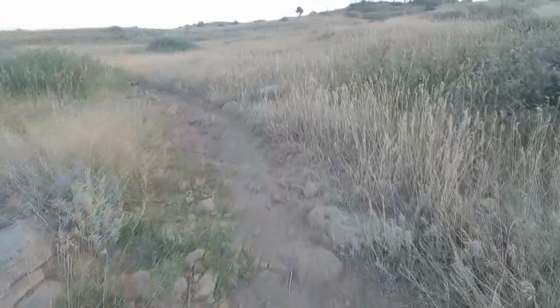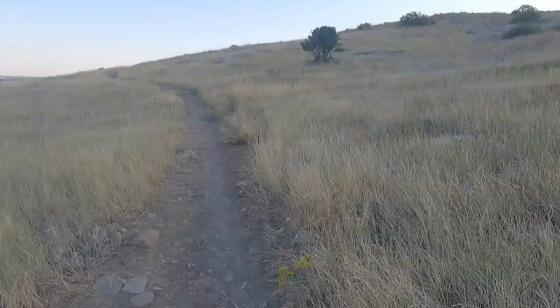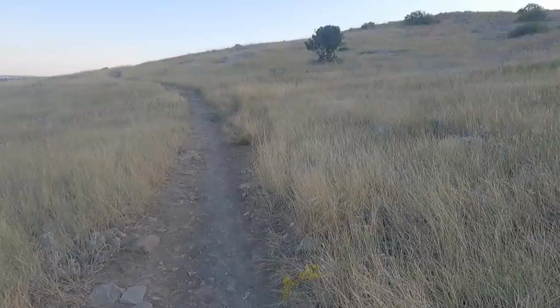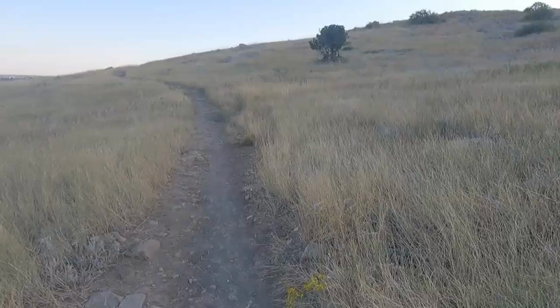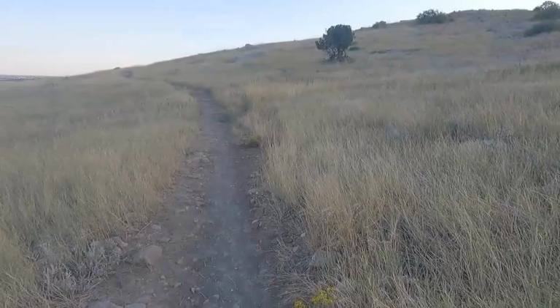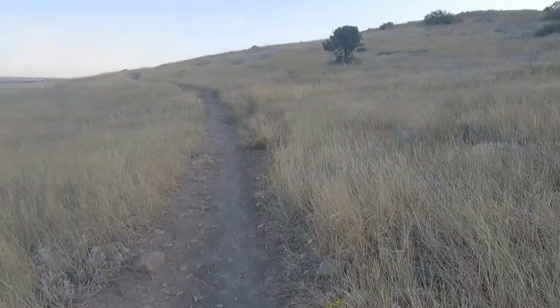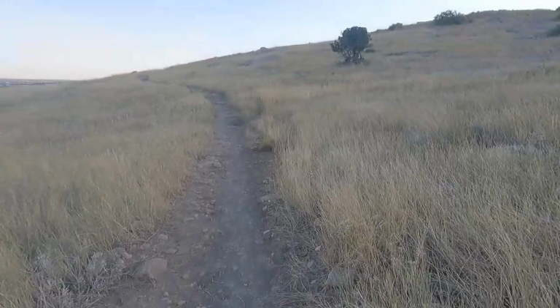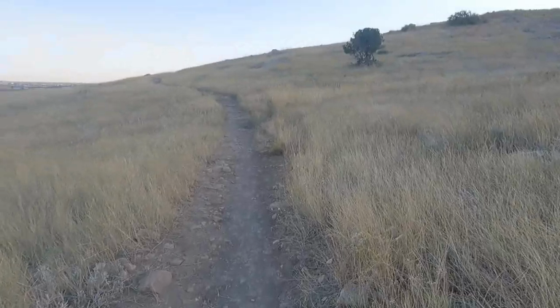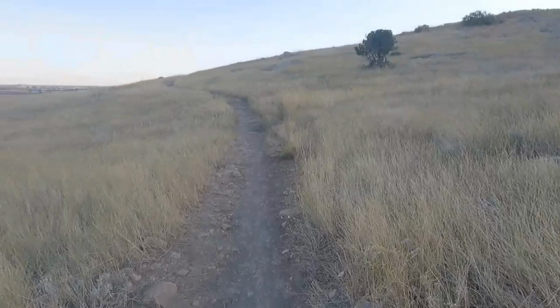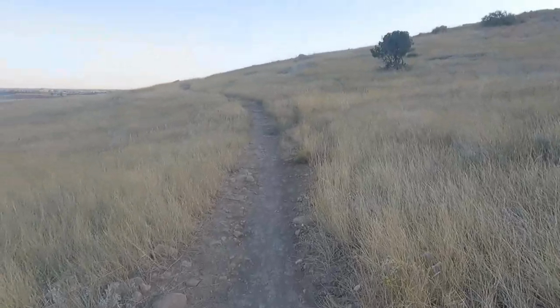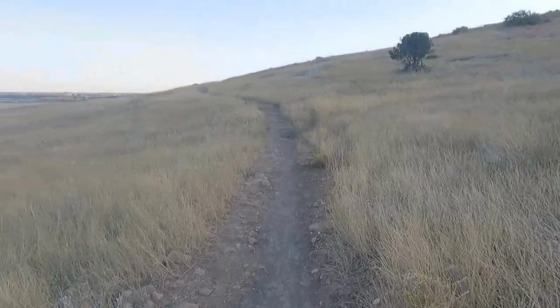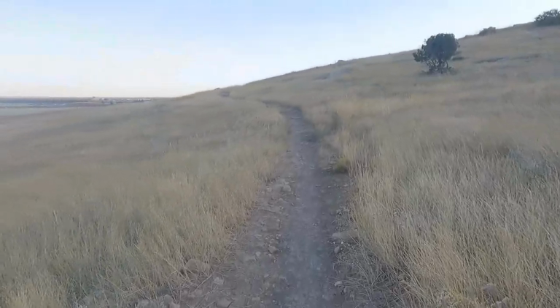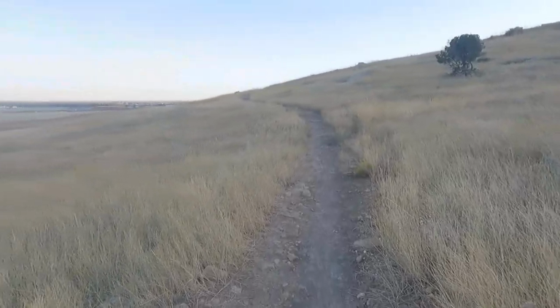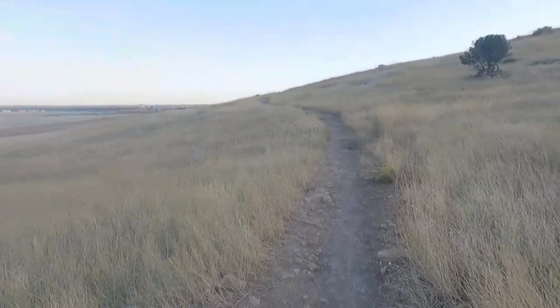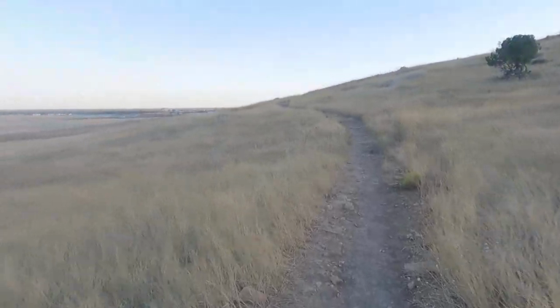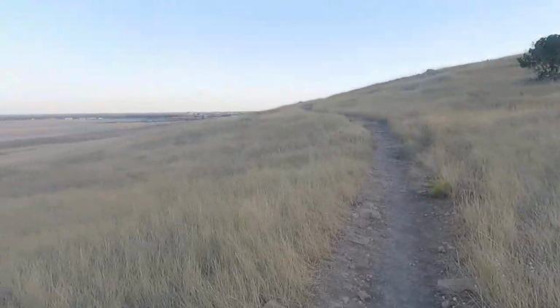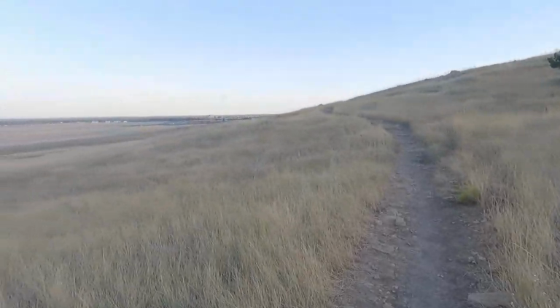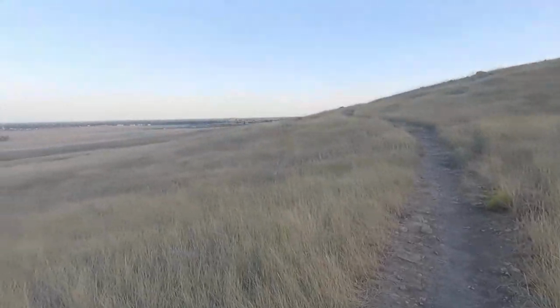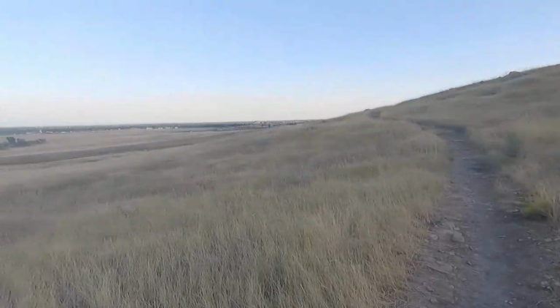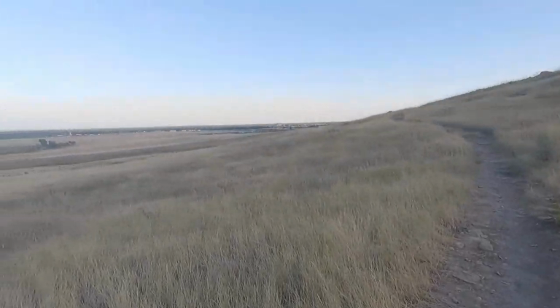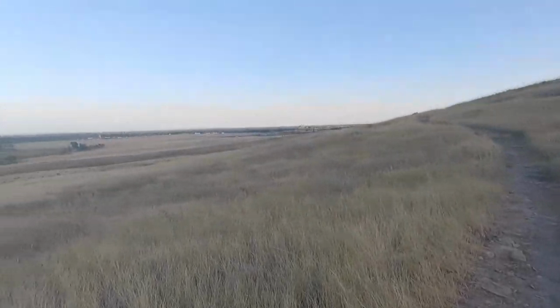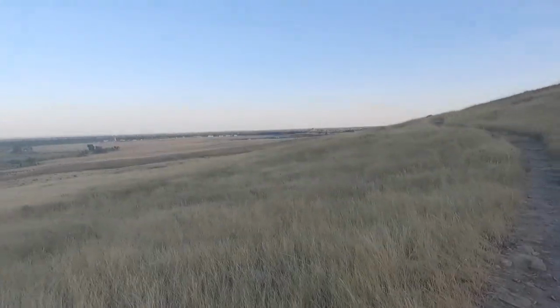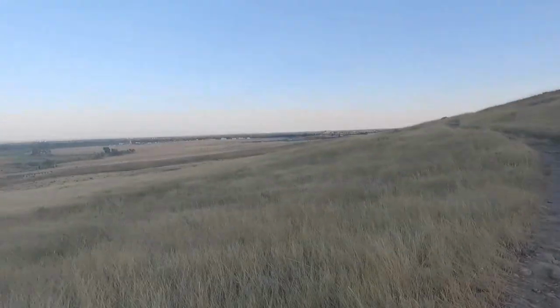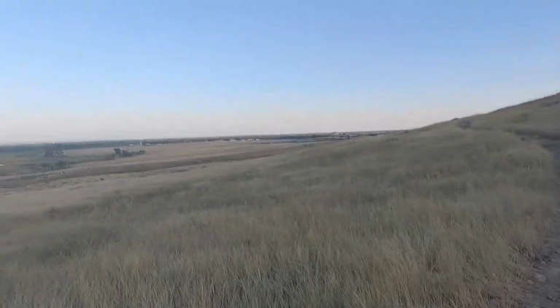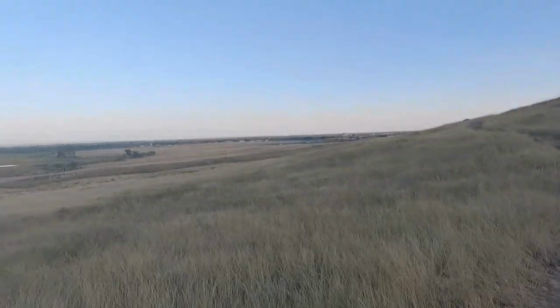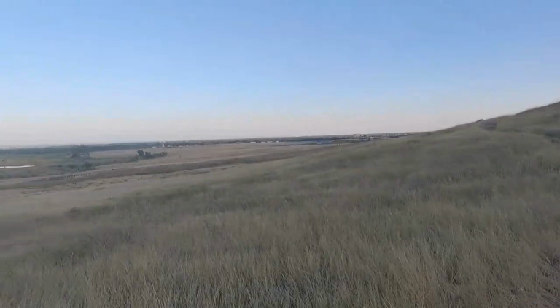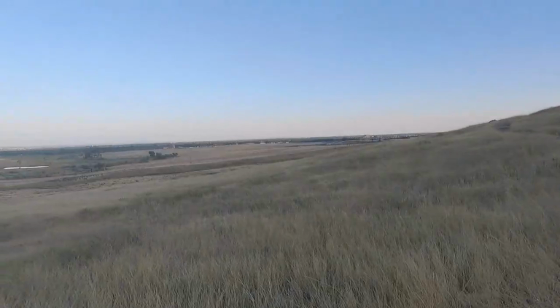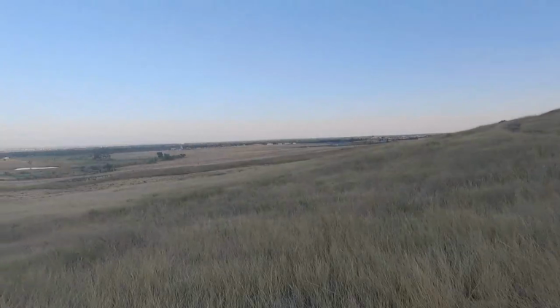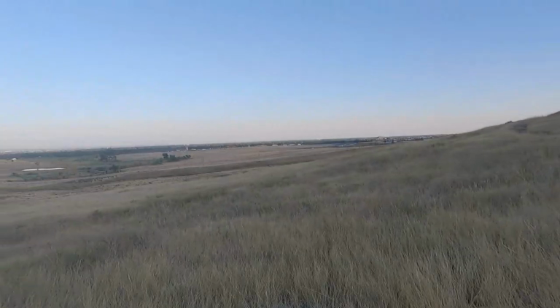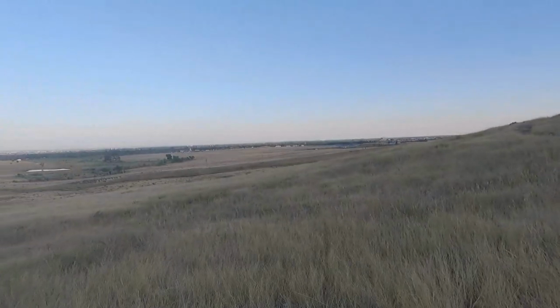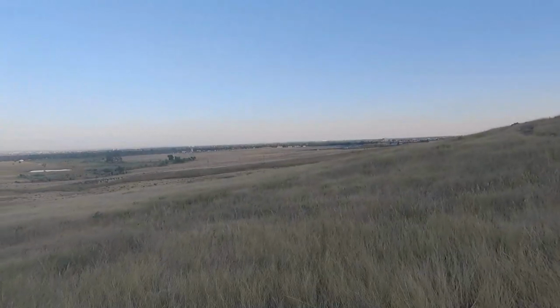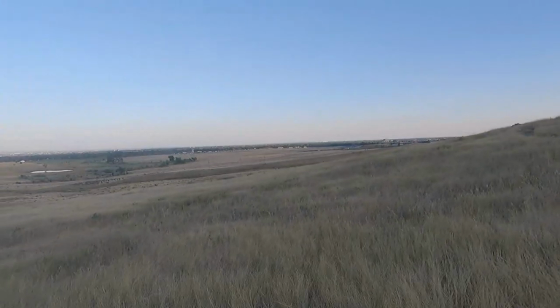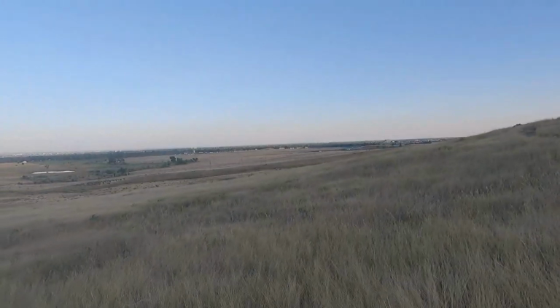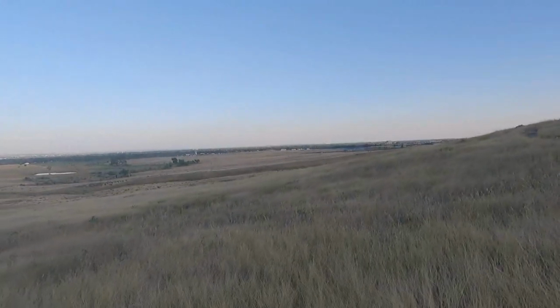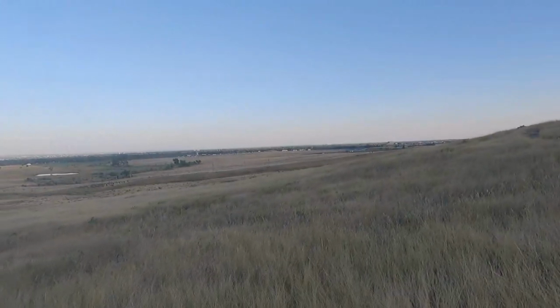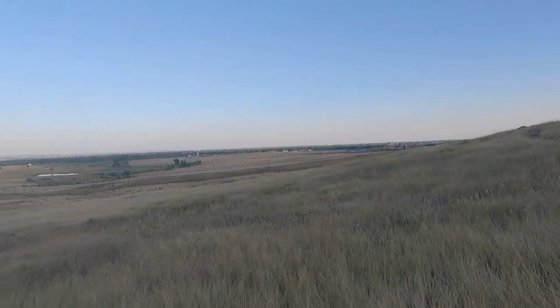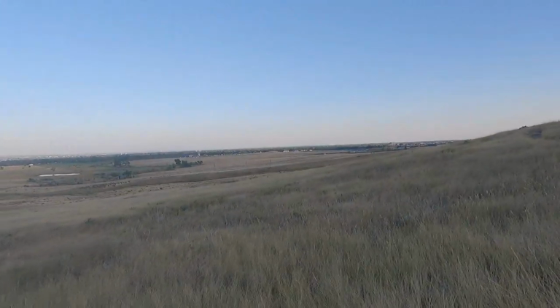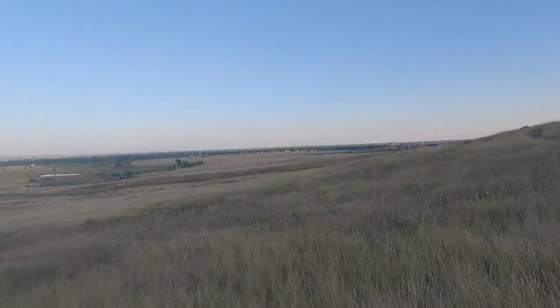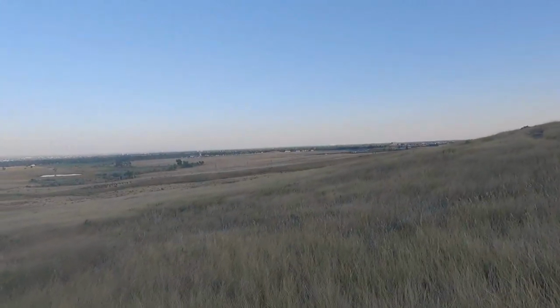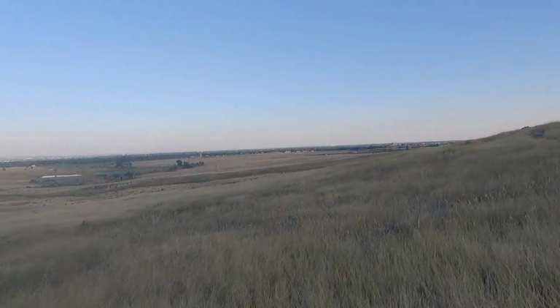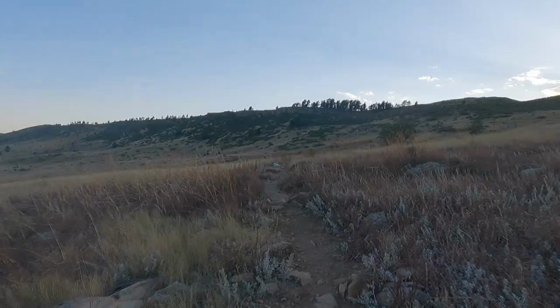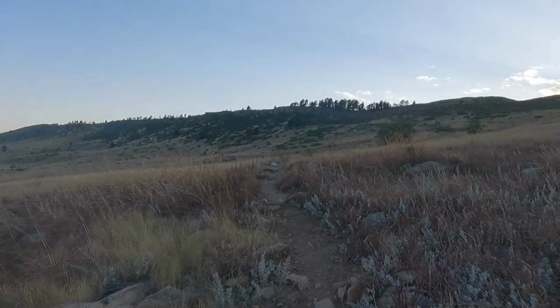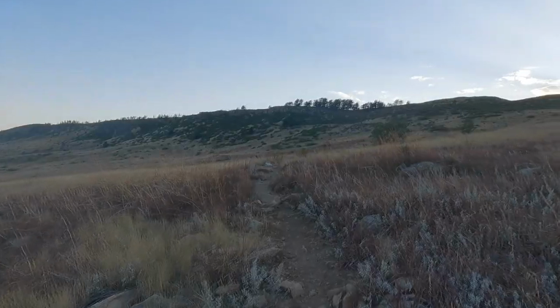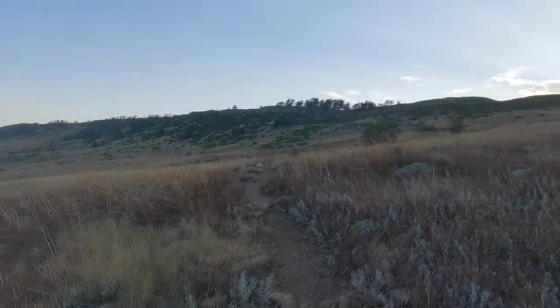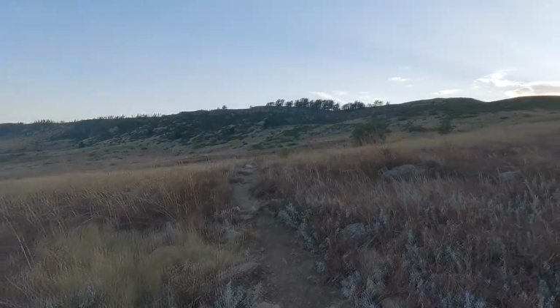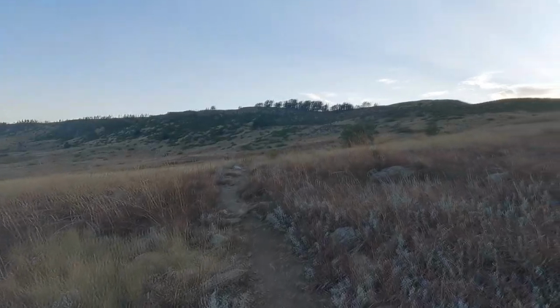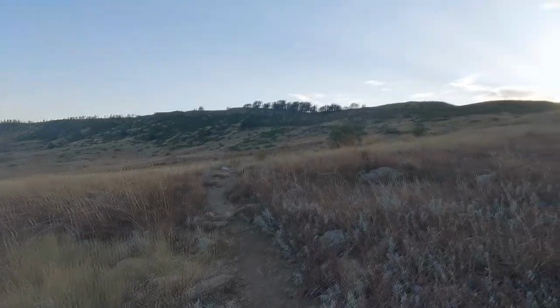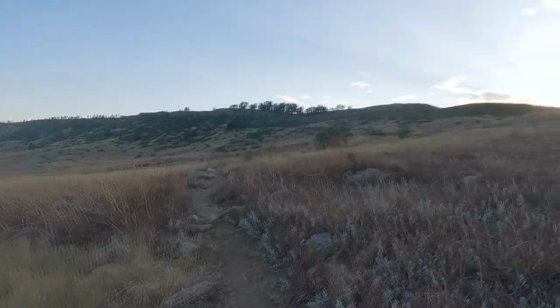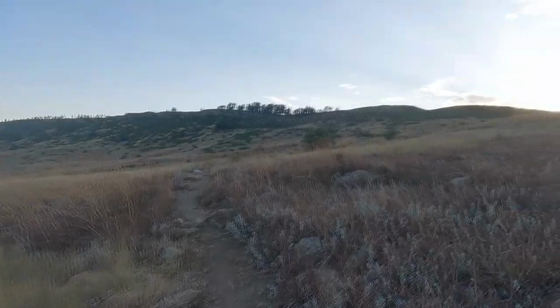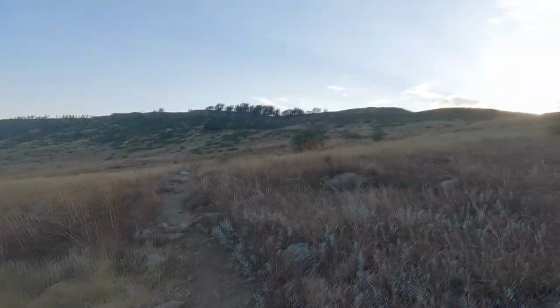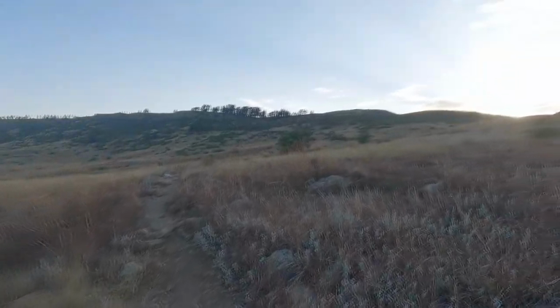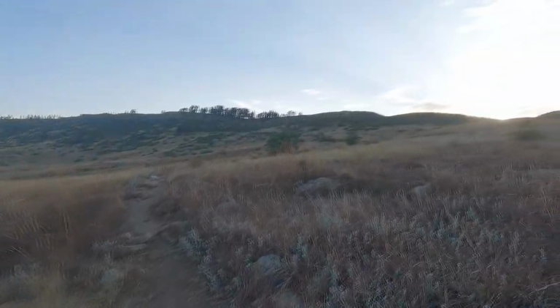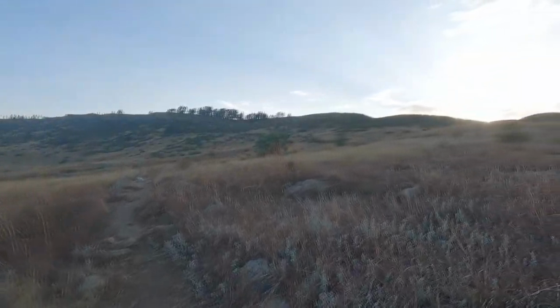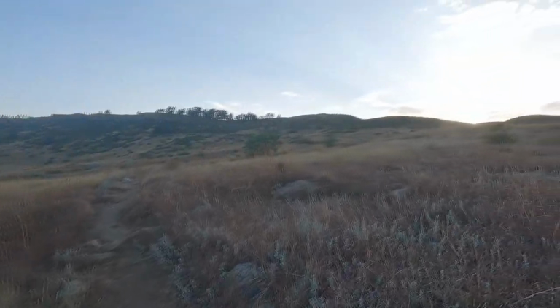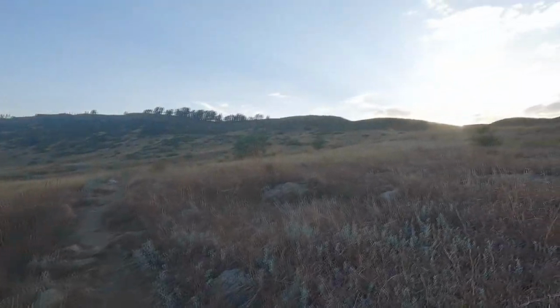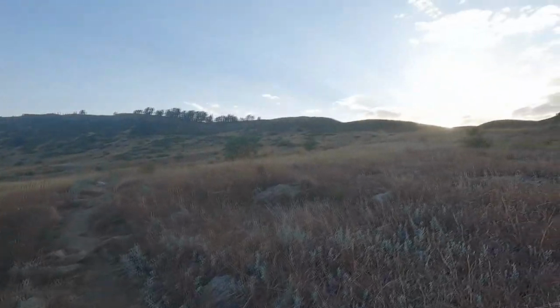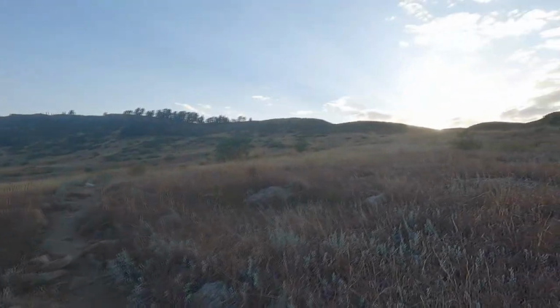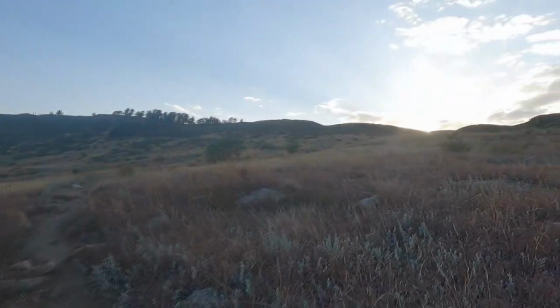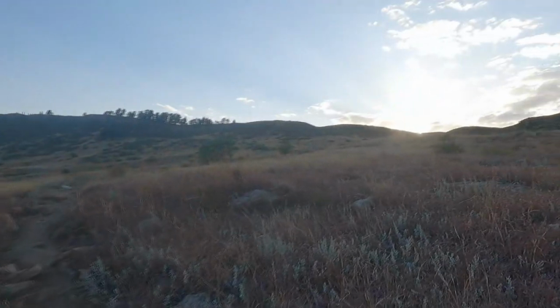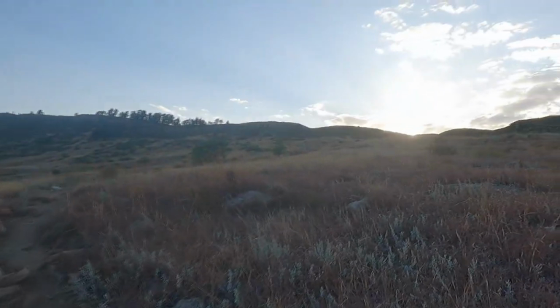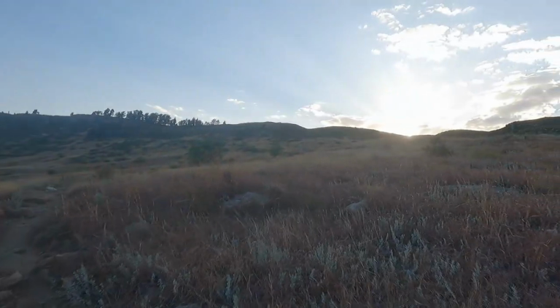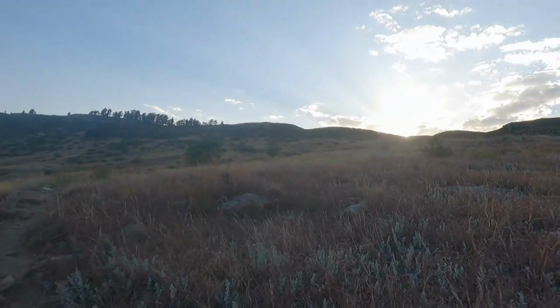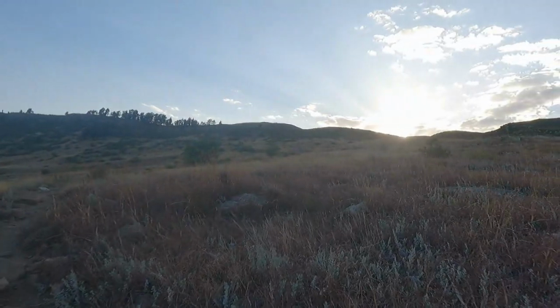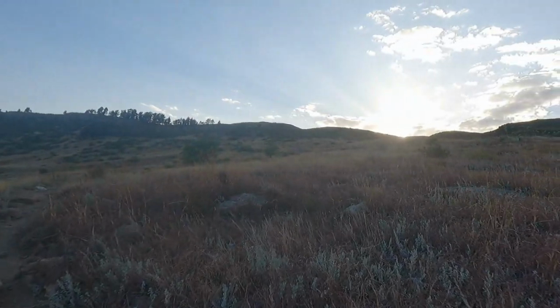Now before I say anything else, comment below if you can see the moon, and maybe check out this pretty sunset I'm looking at.